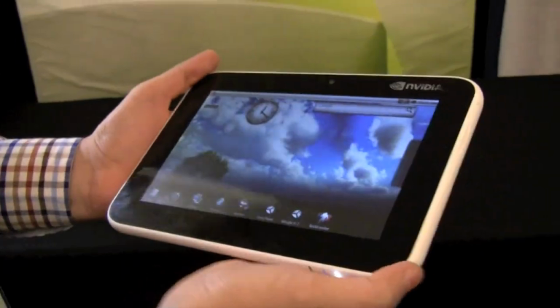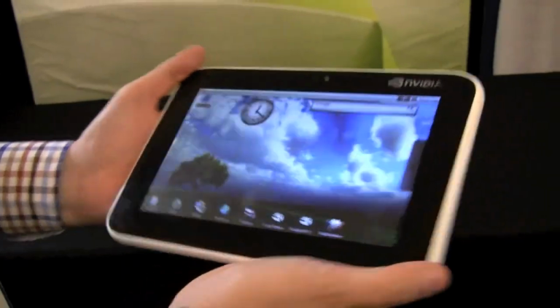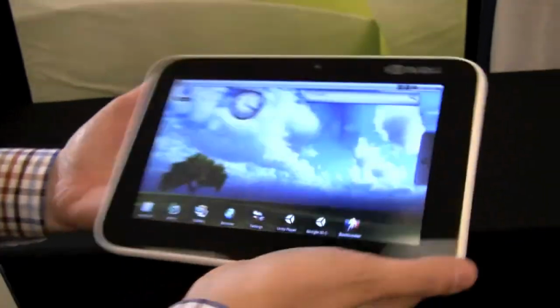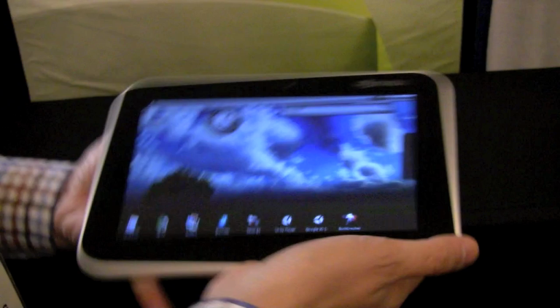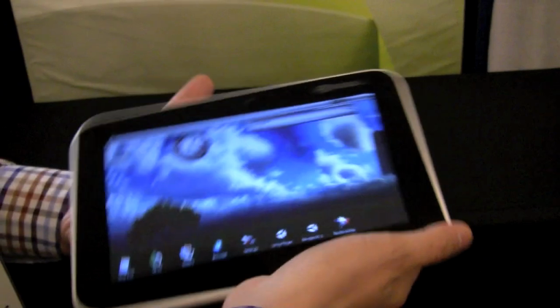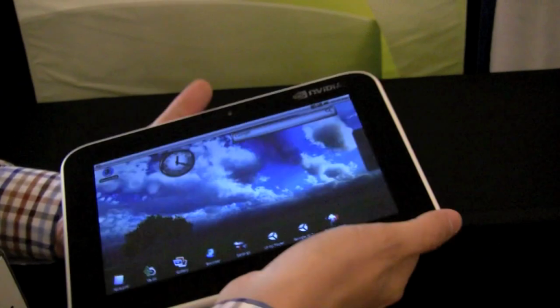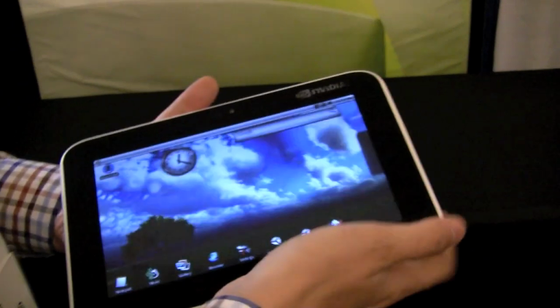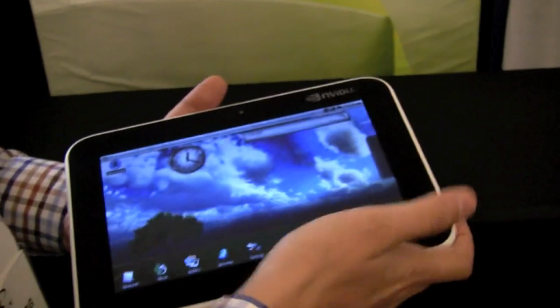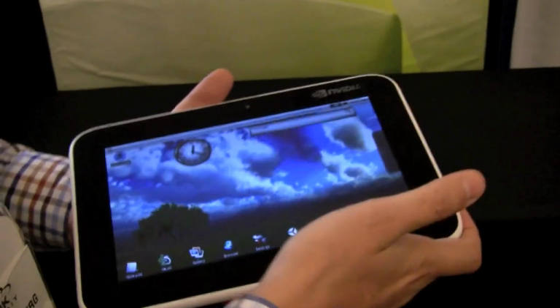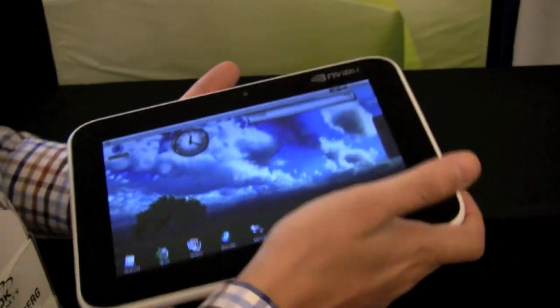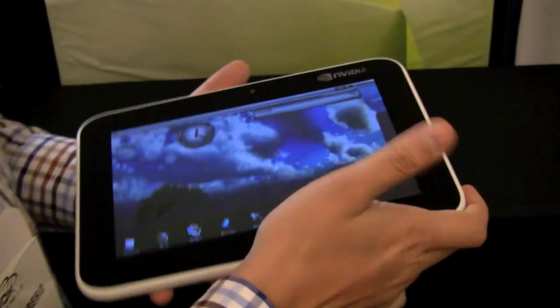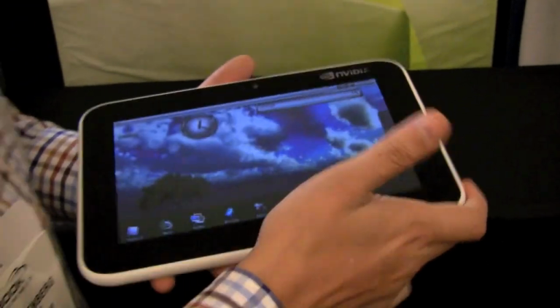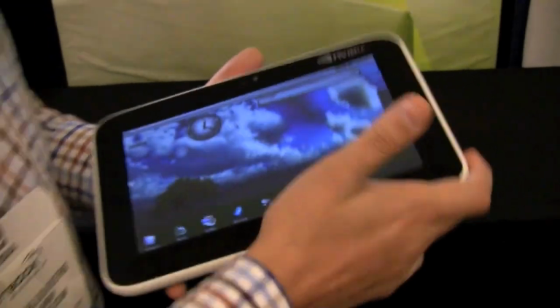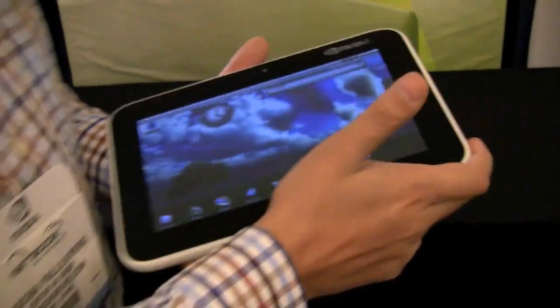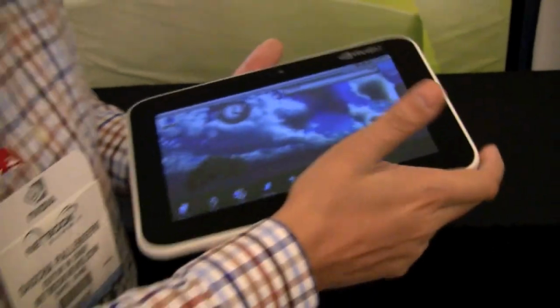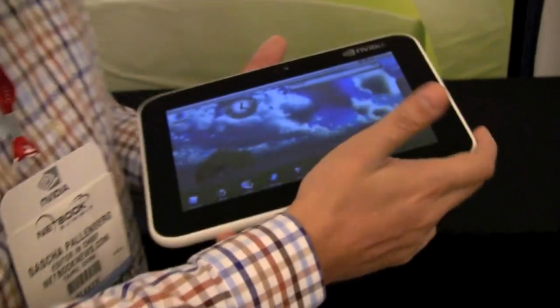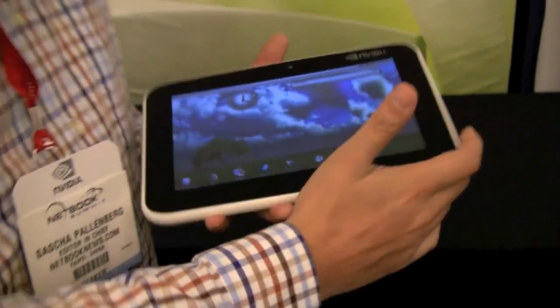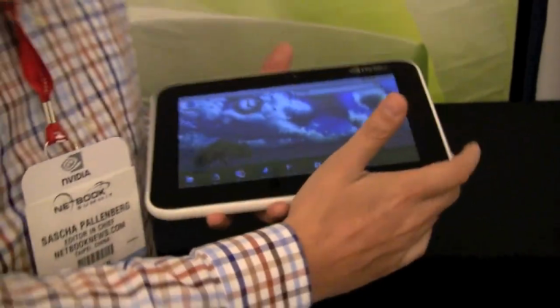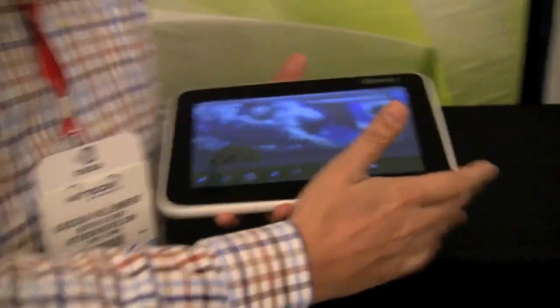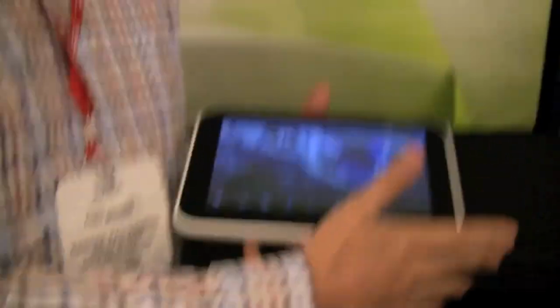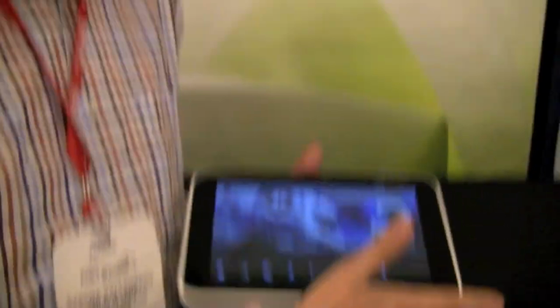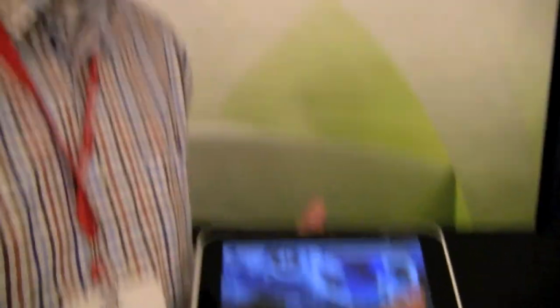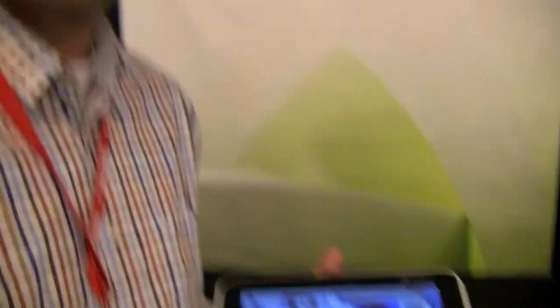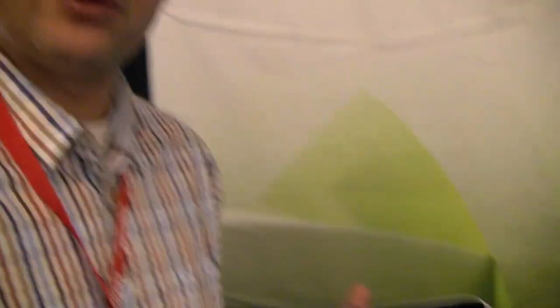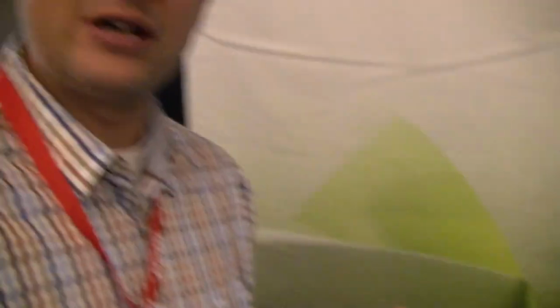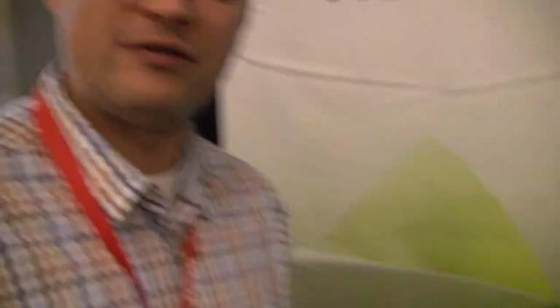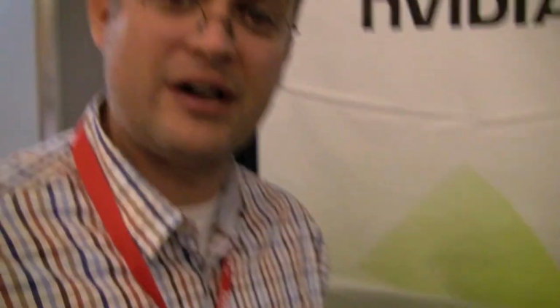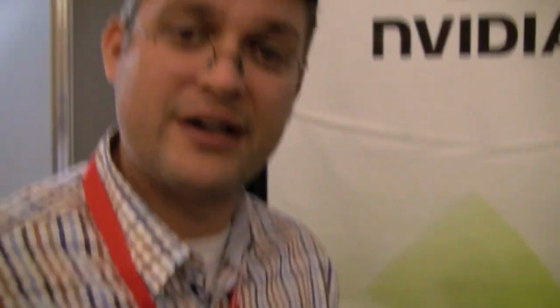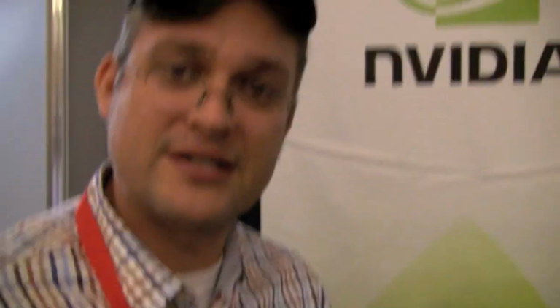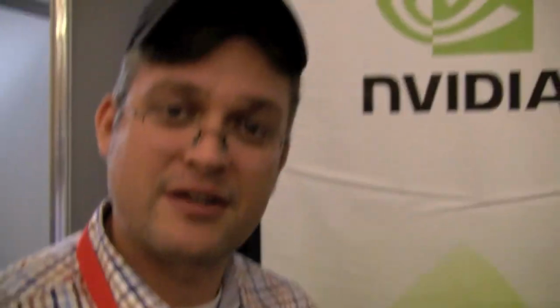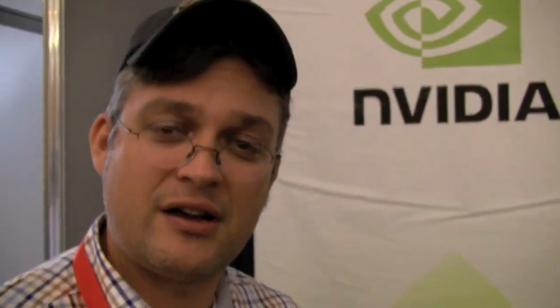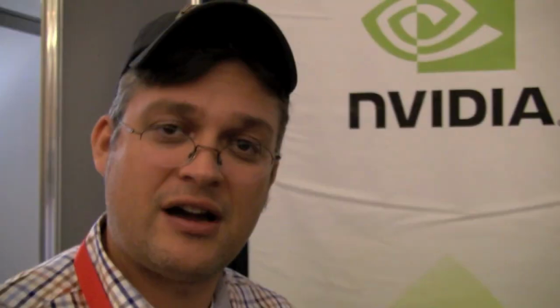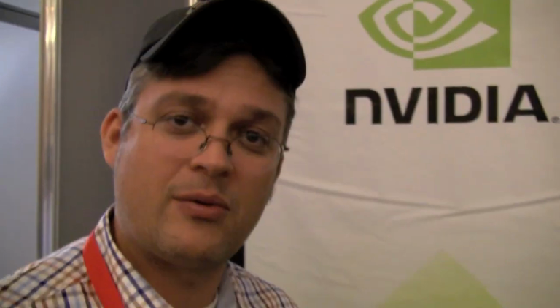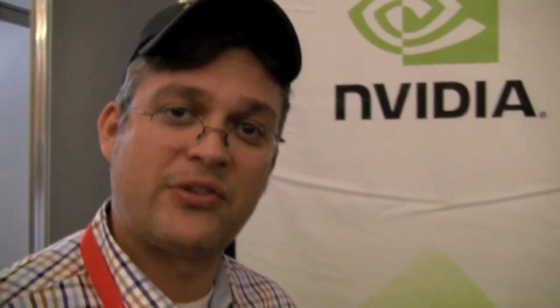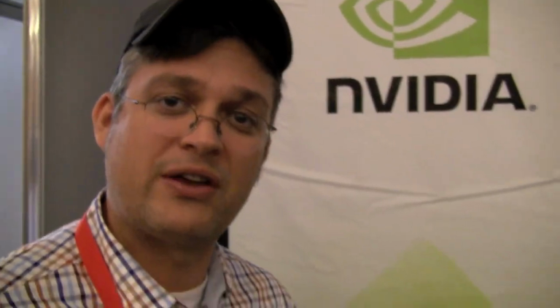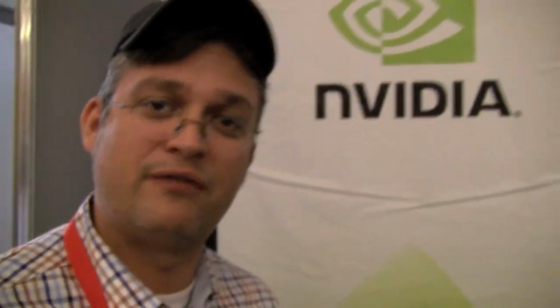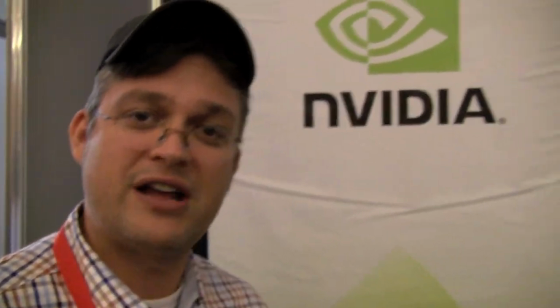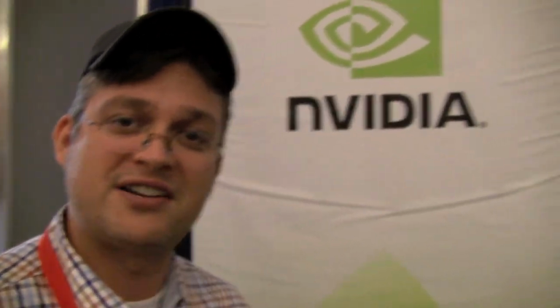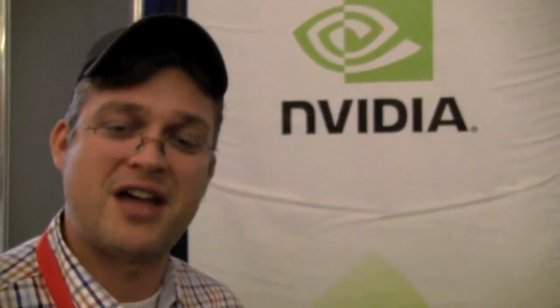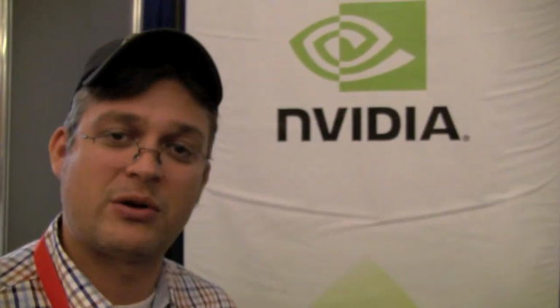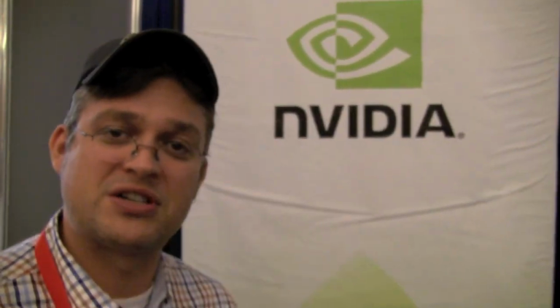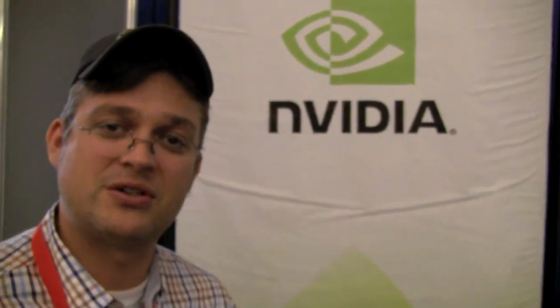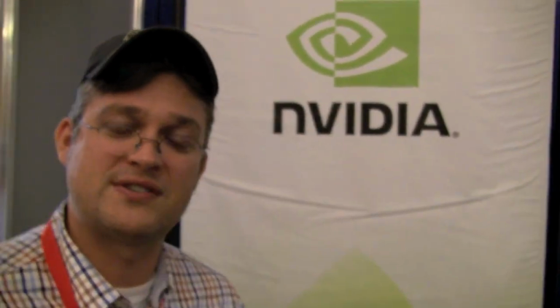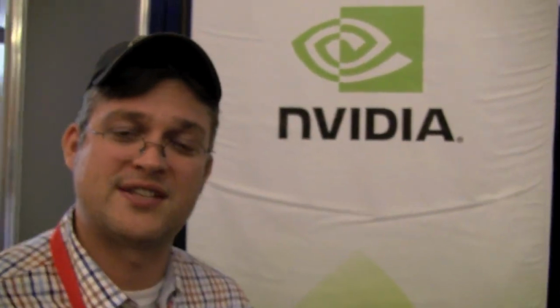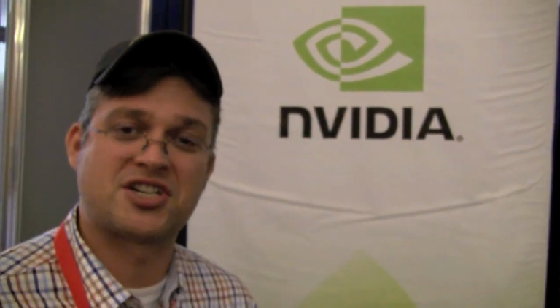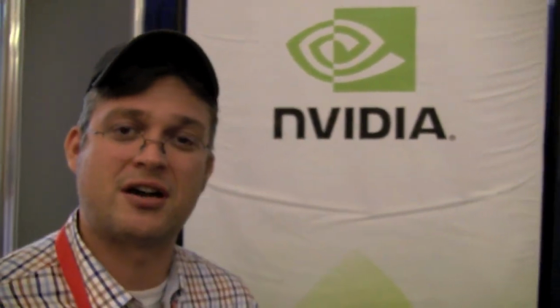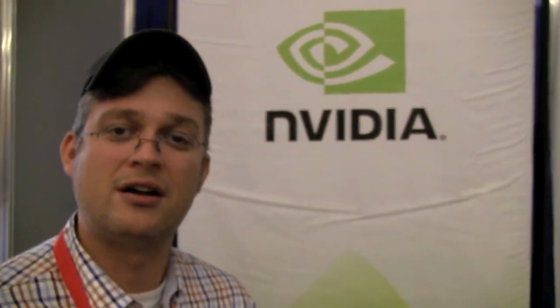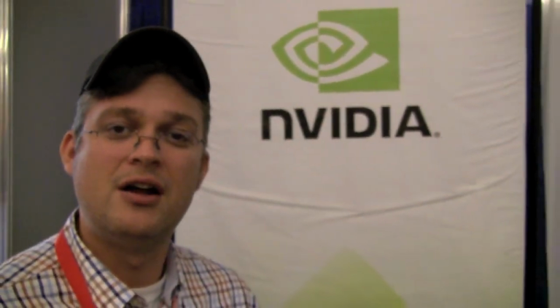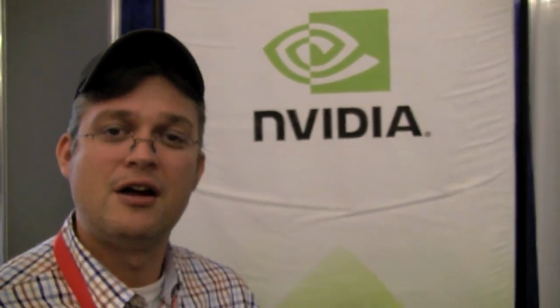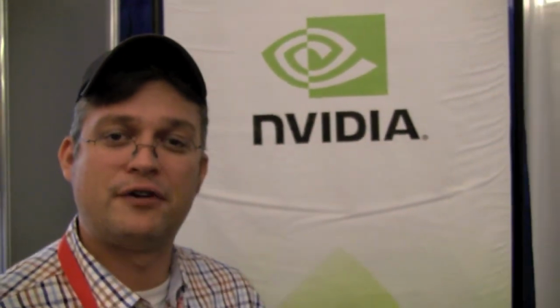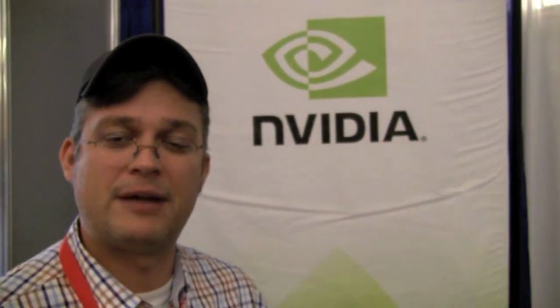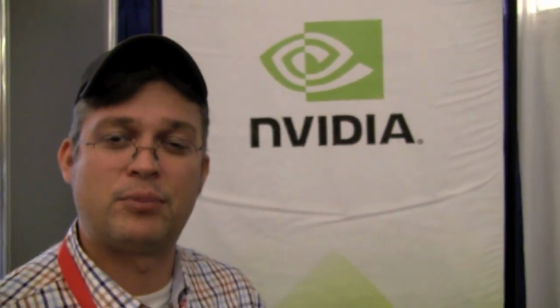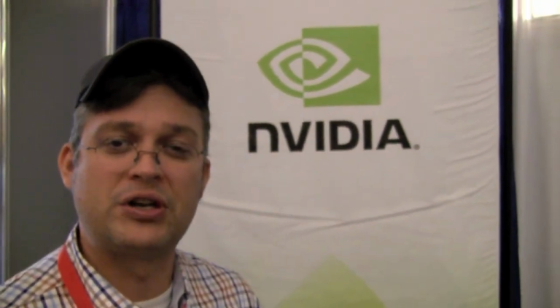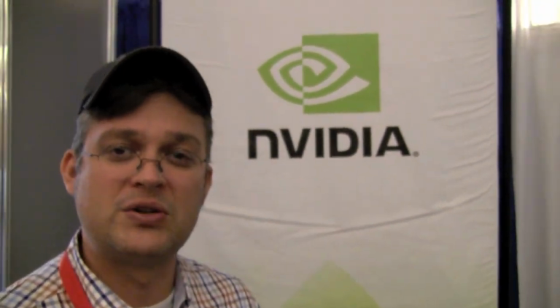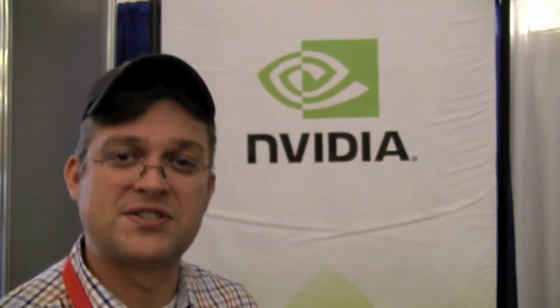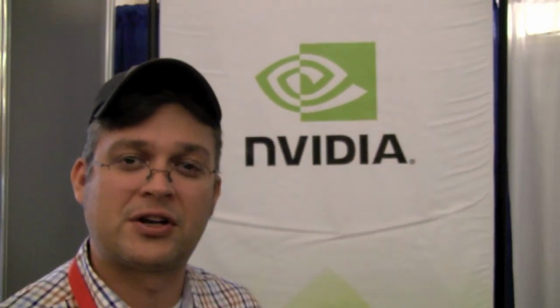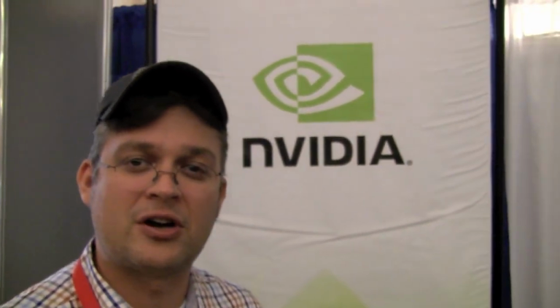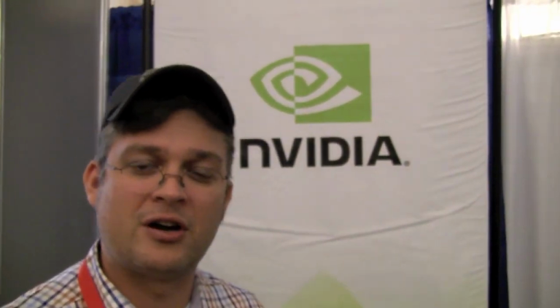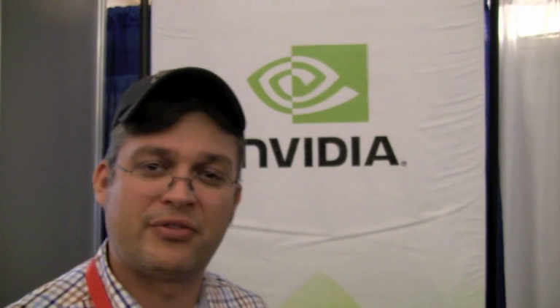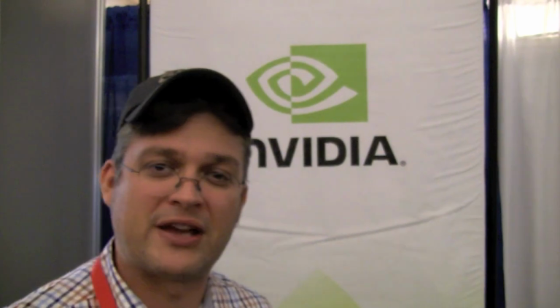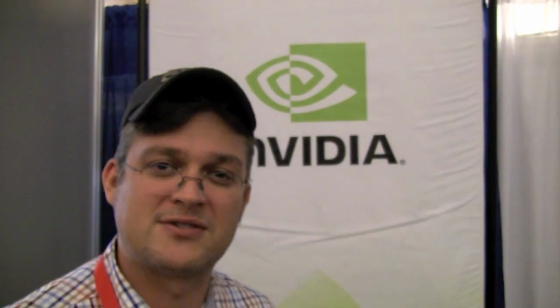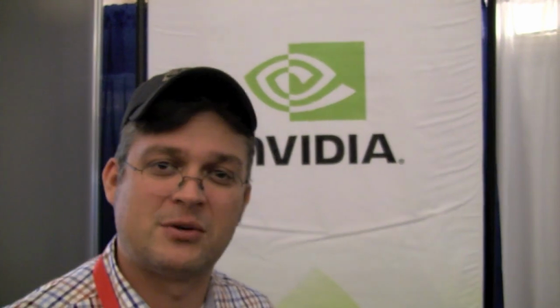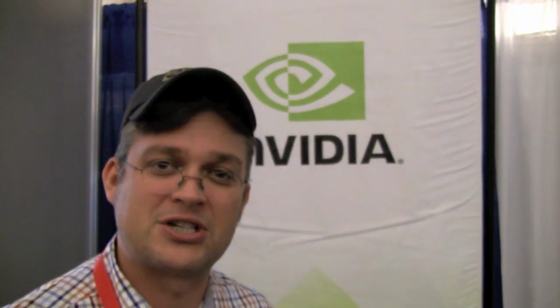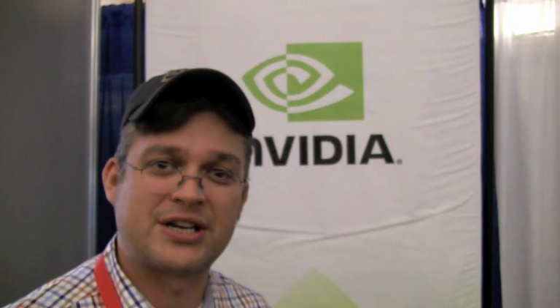8.9-inch display, Tegra 2 — a really, really cool device with NVIDIA Tegra 2. This is Sascha for netbooknews.com. Thanks for watching.